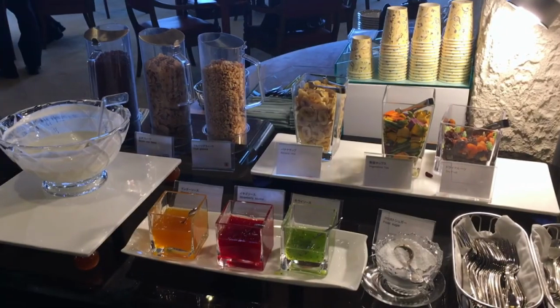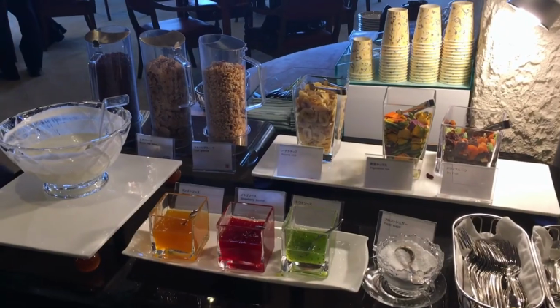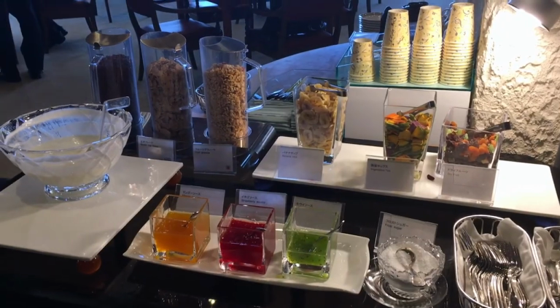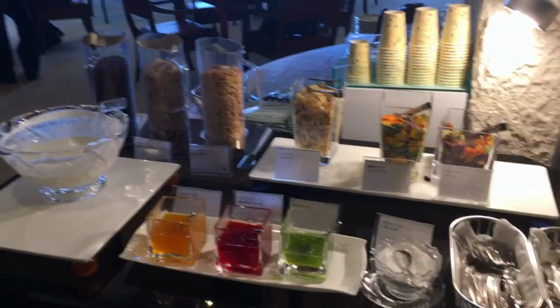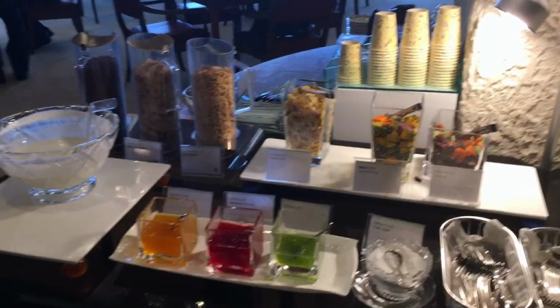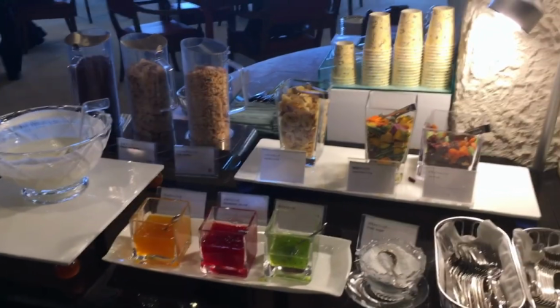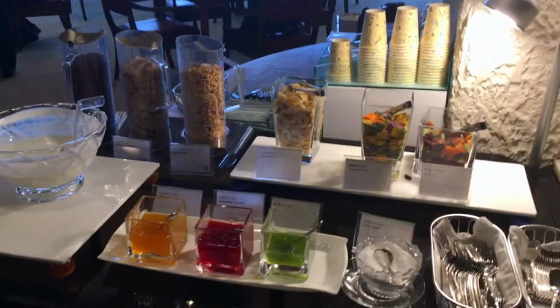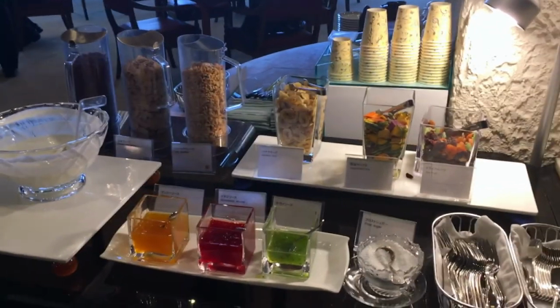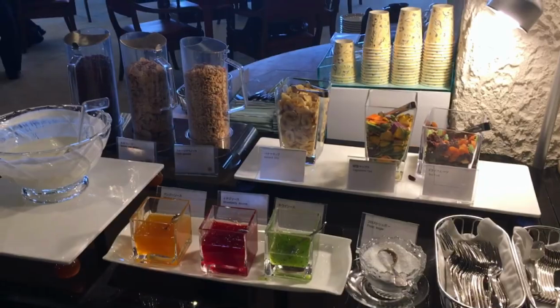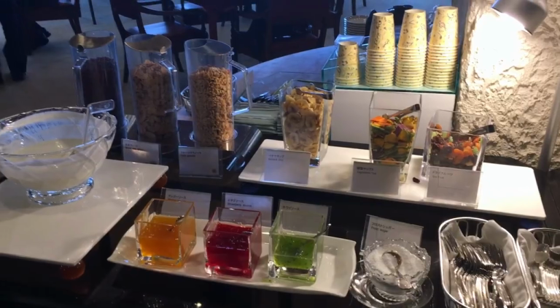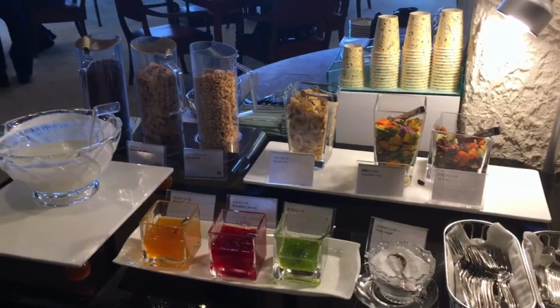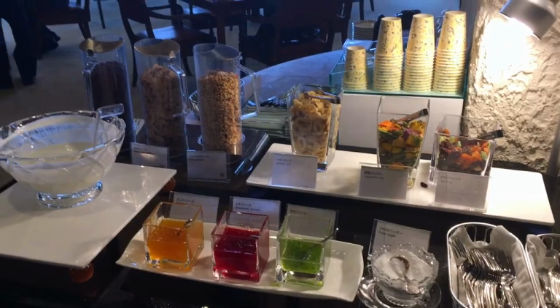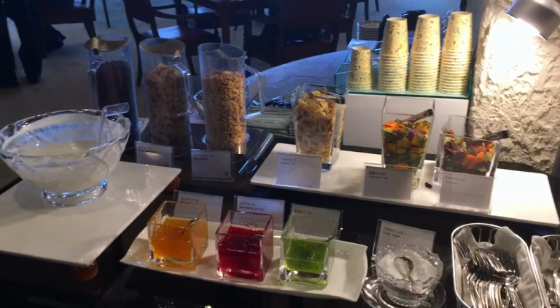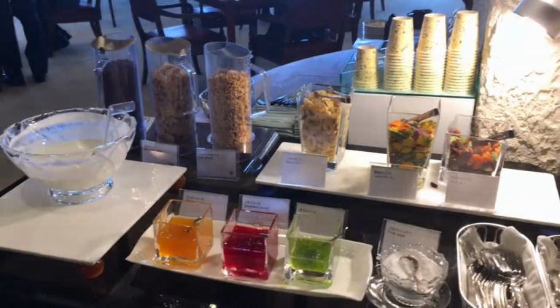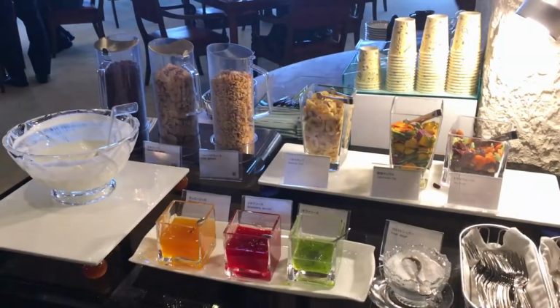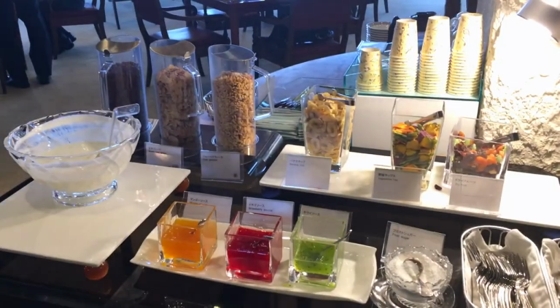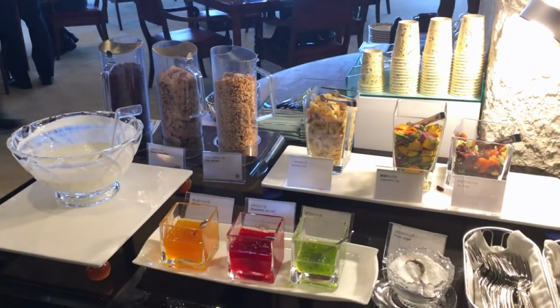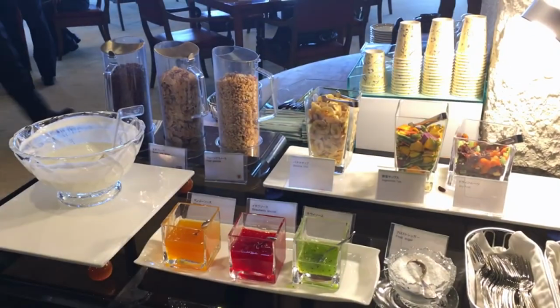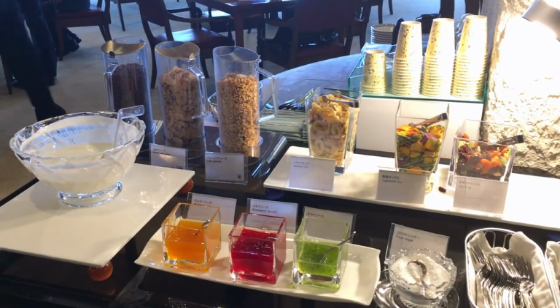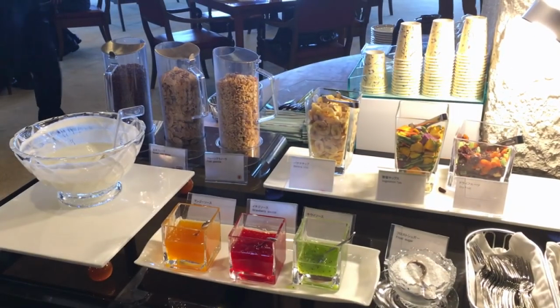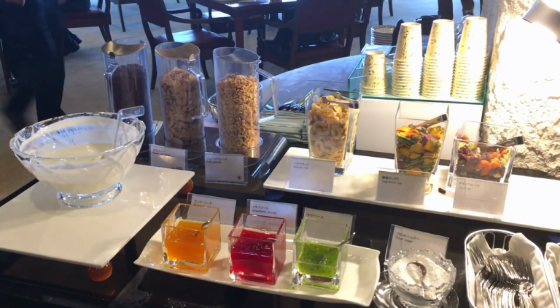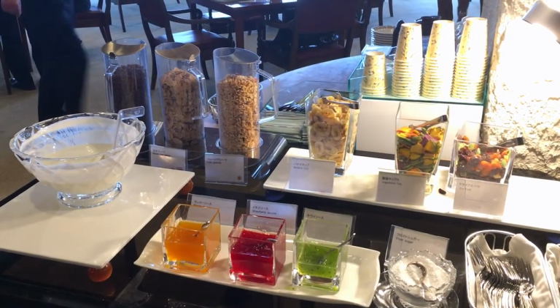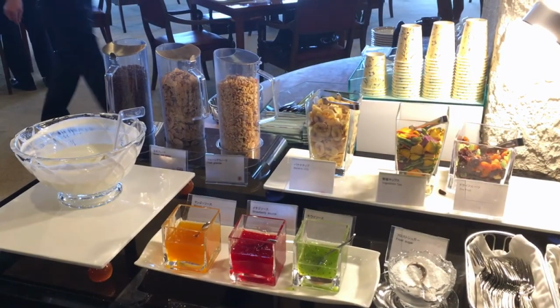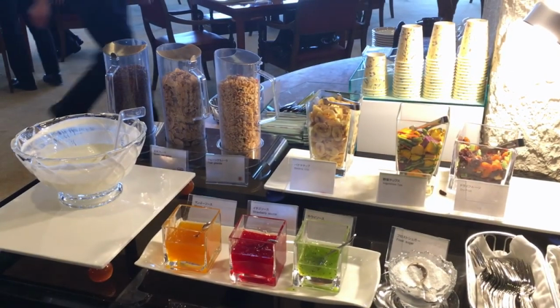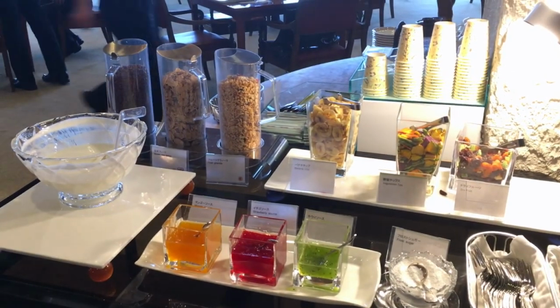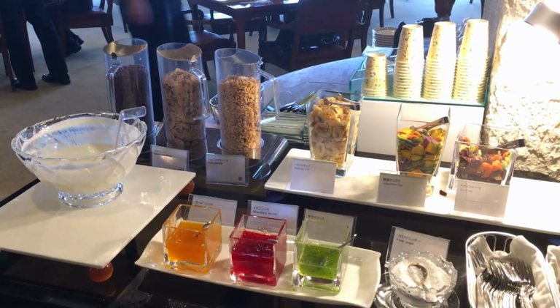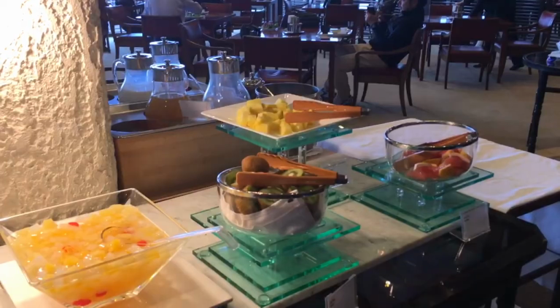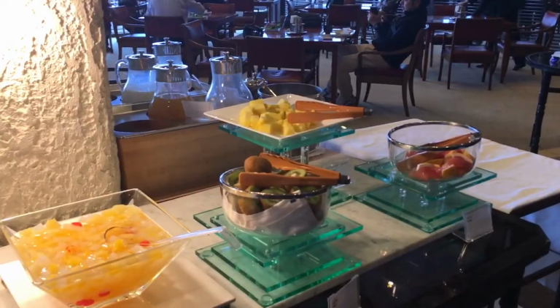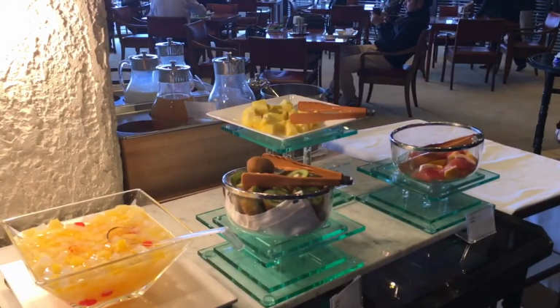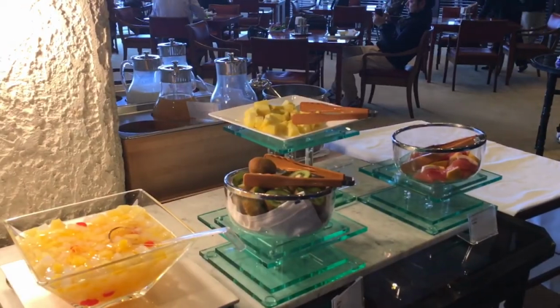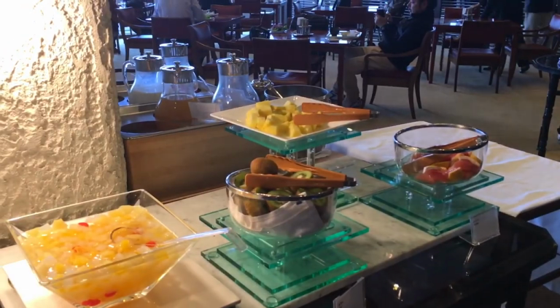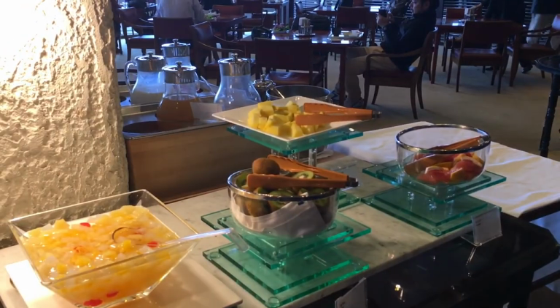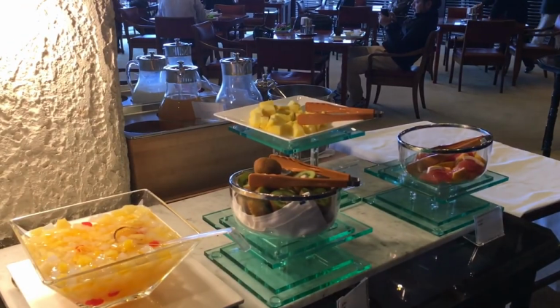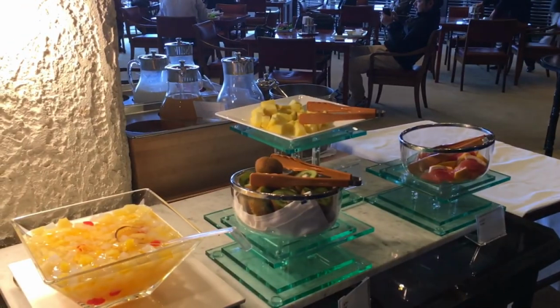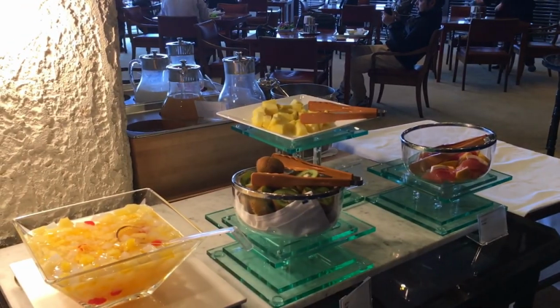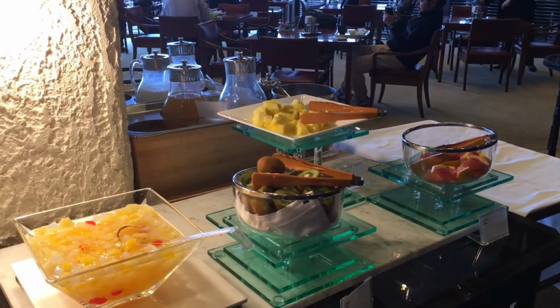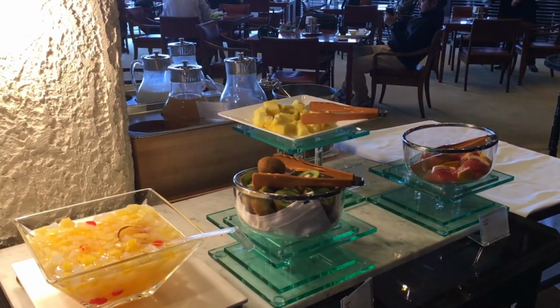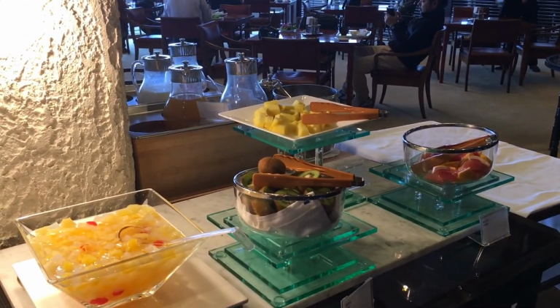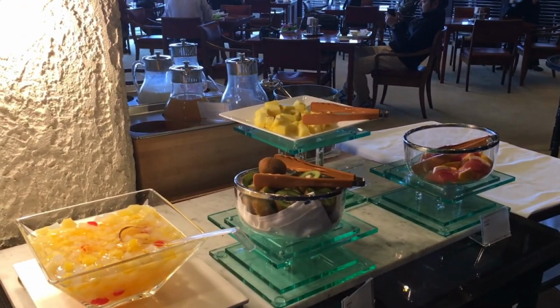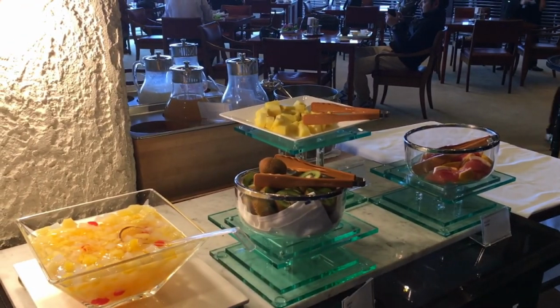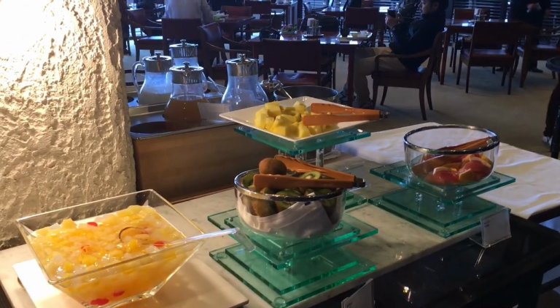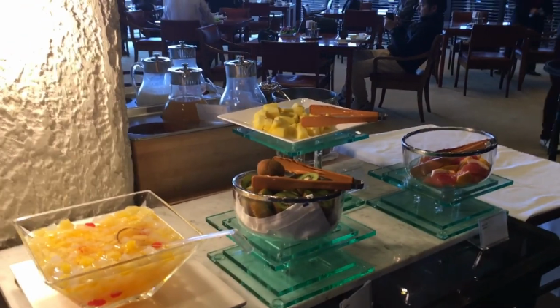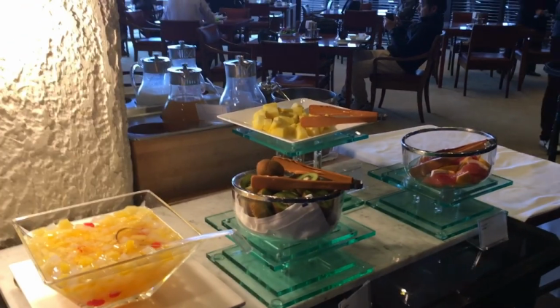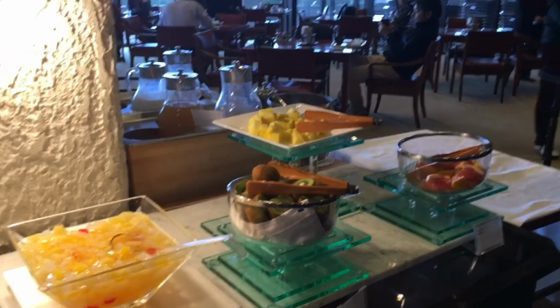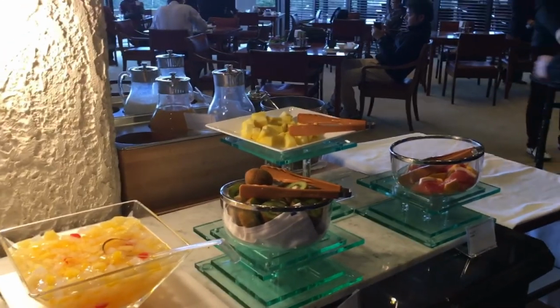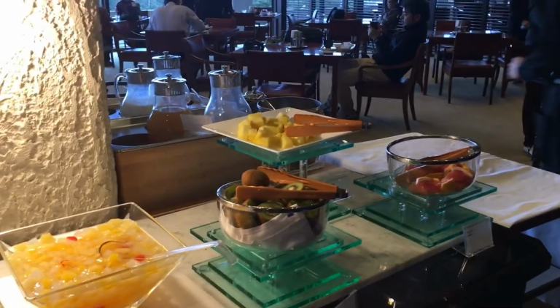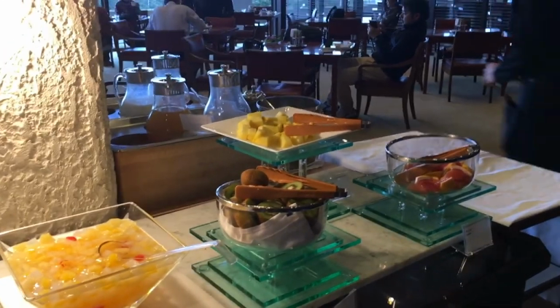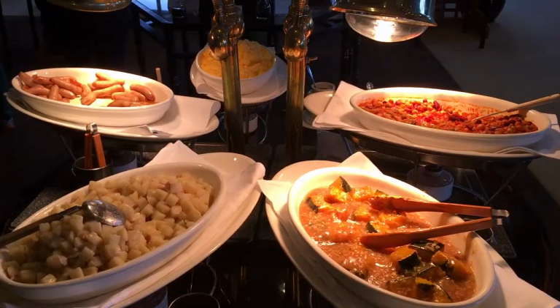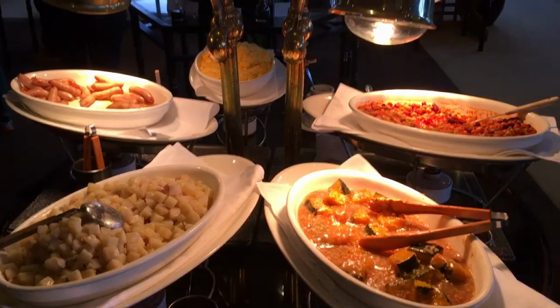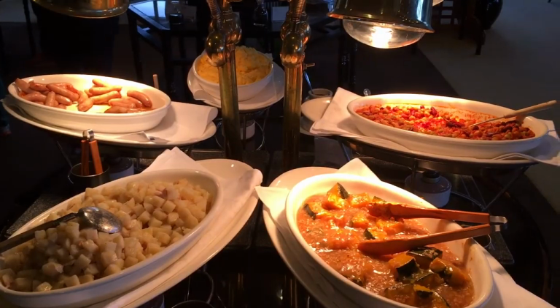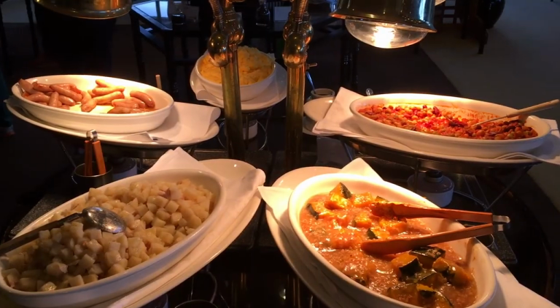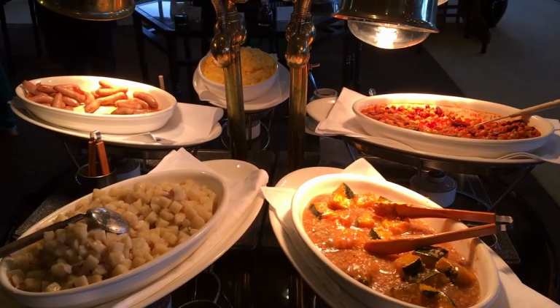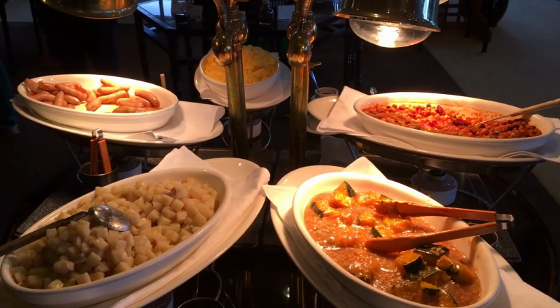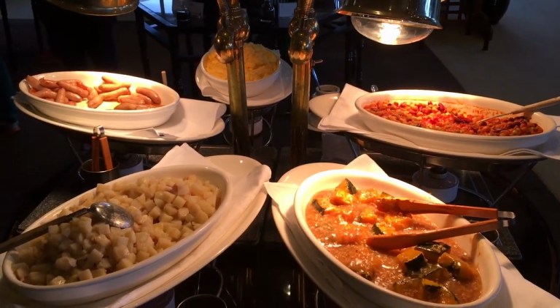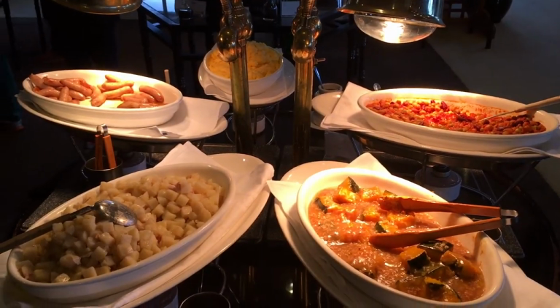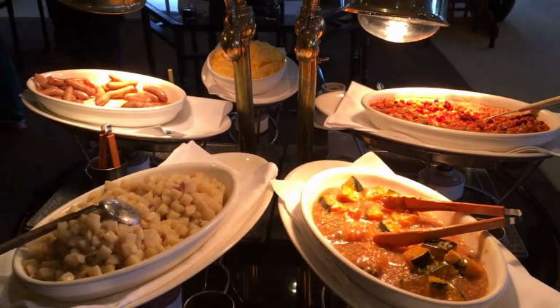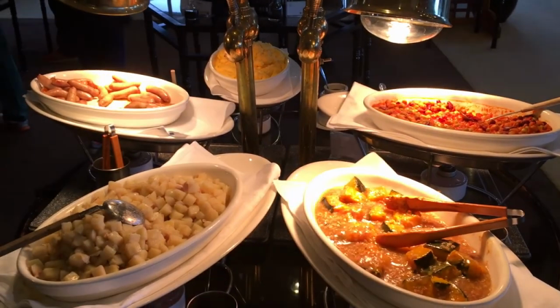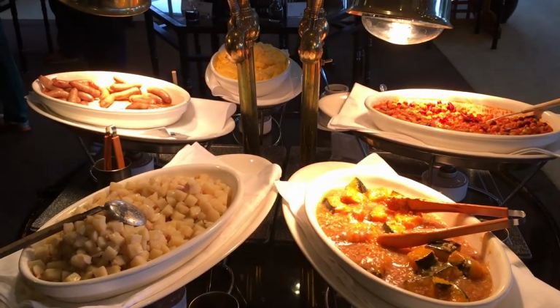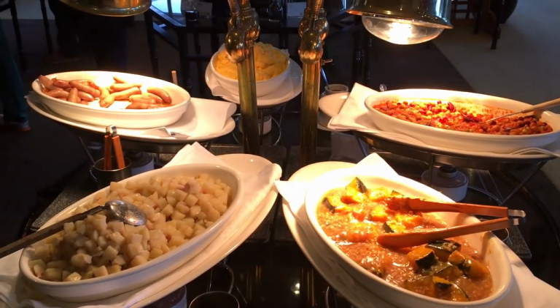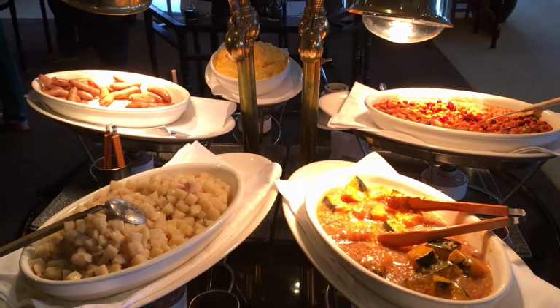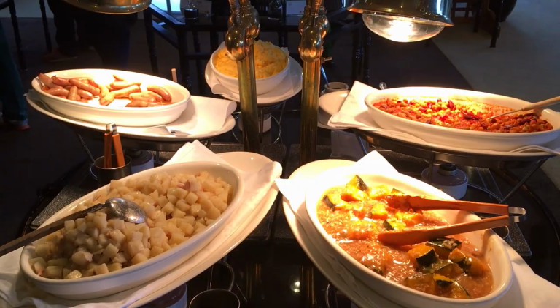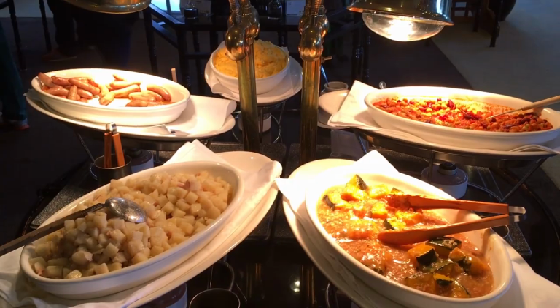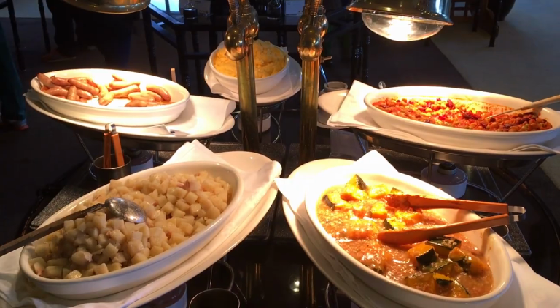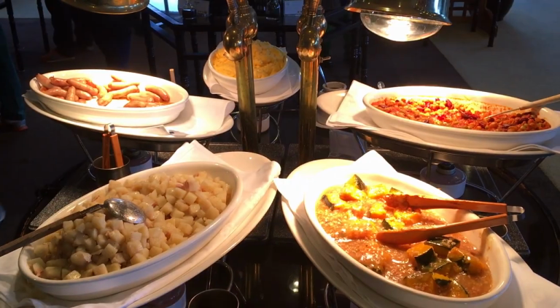We started off with such a nice breakfast. There were so many options to choose from and I got nice and full.